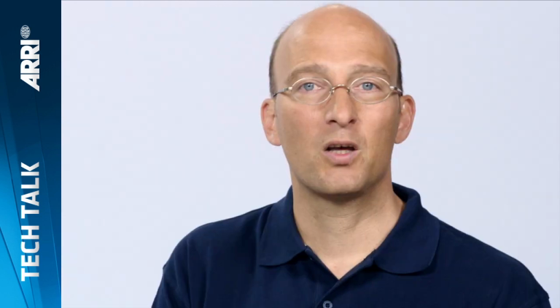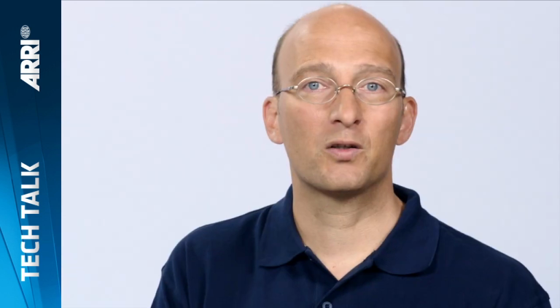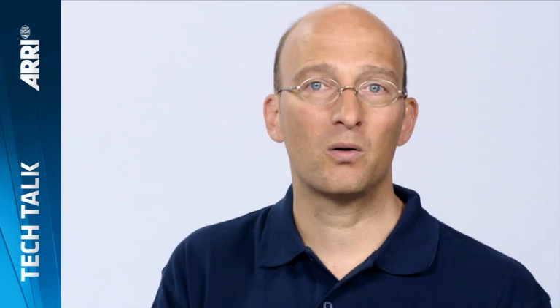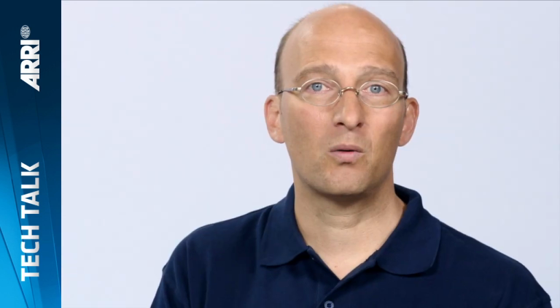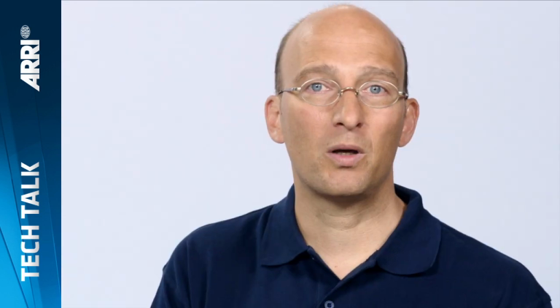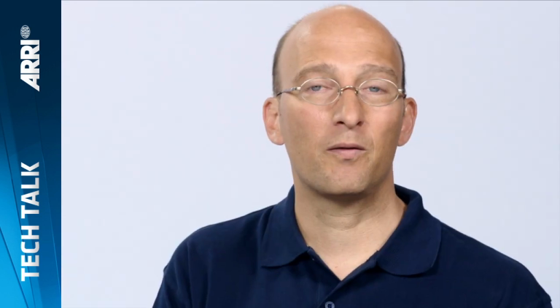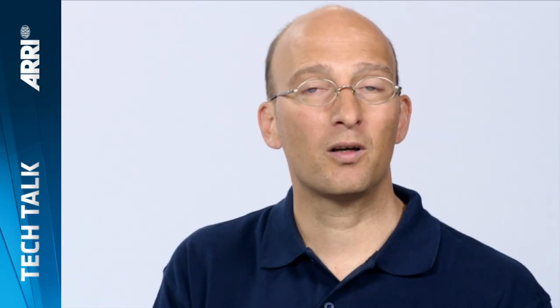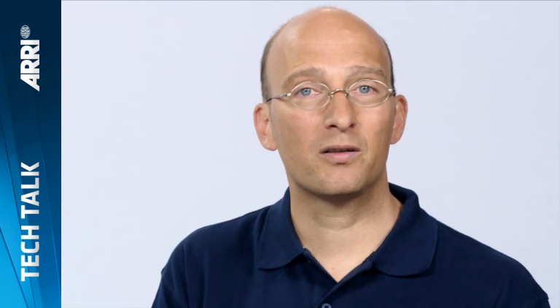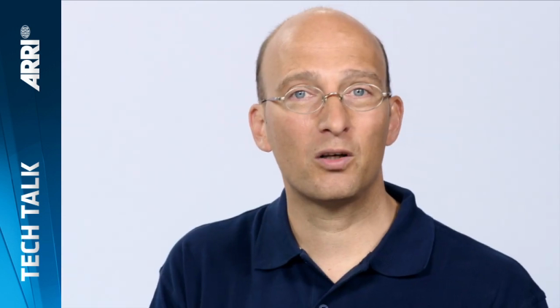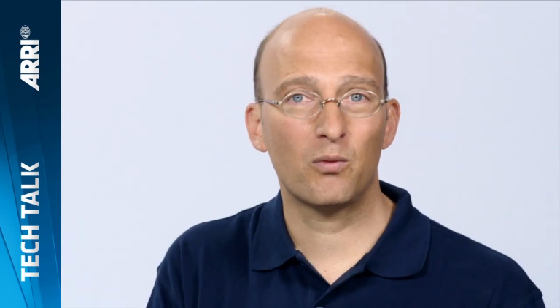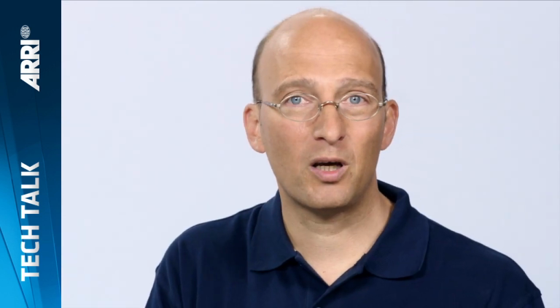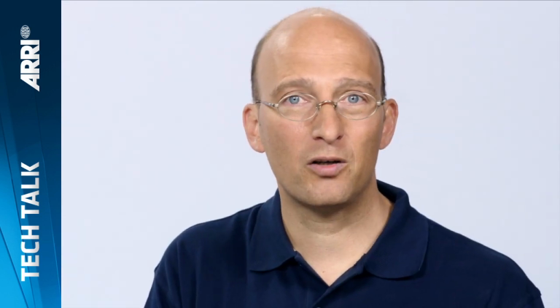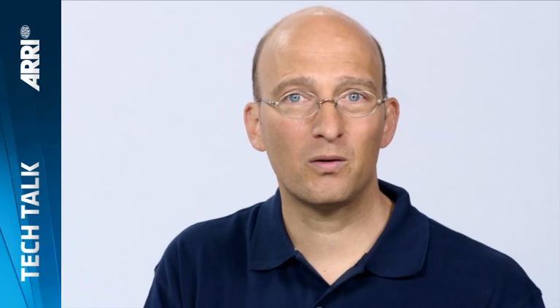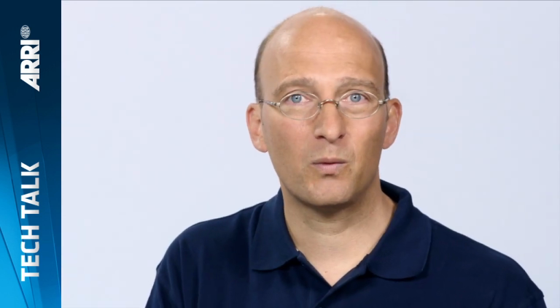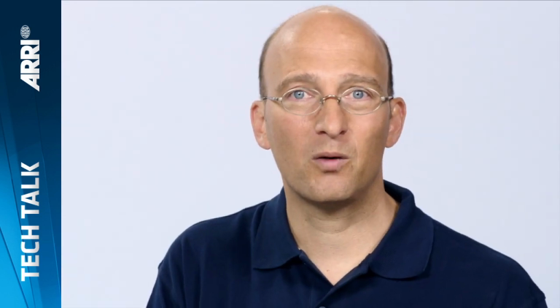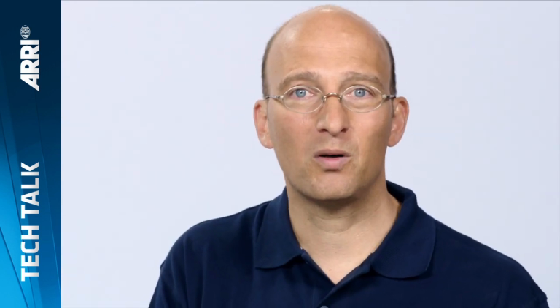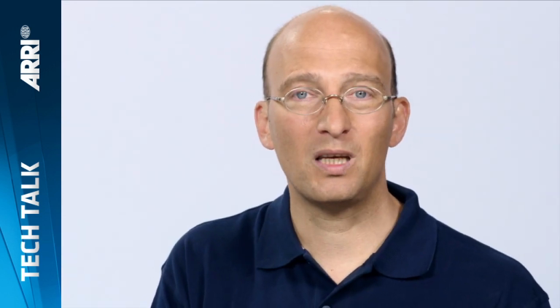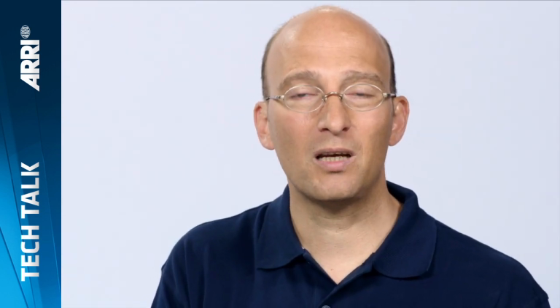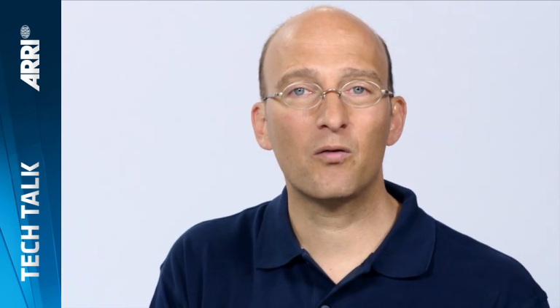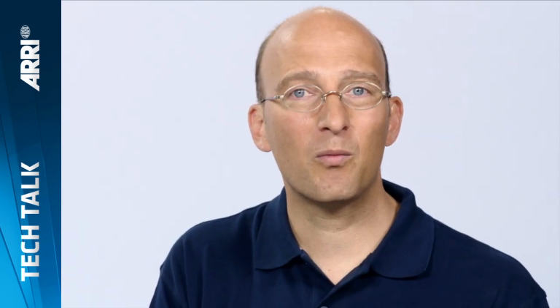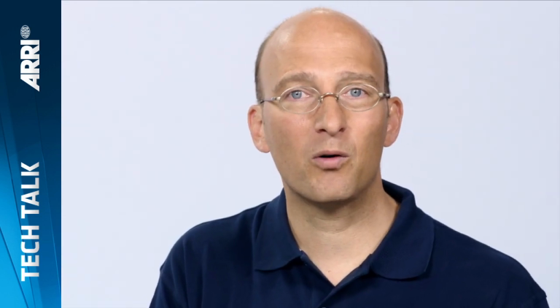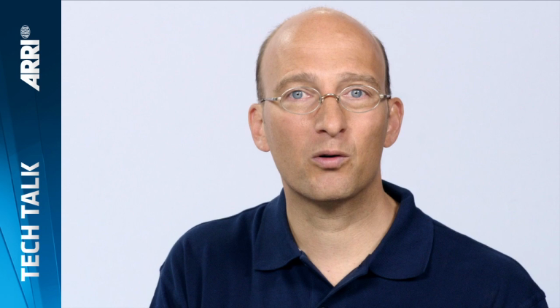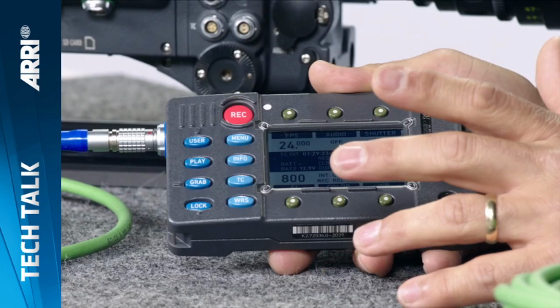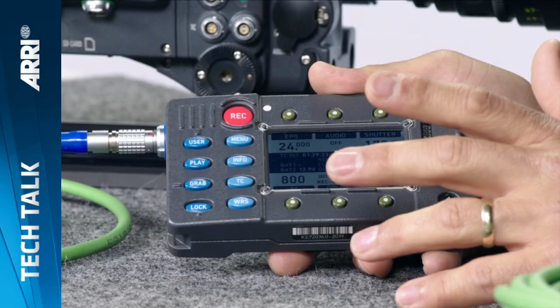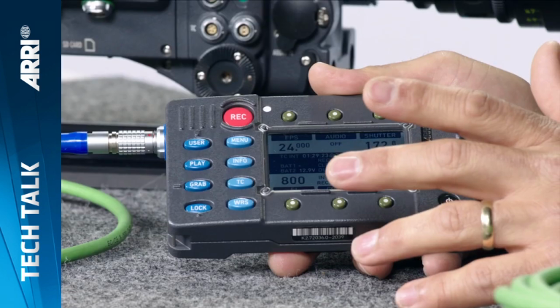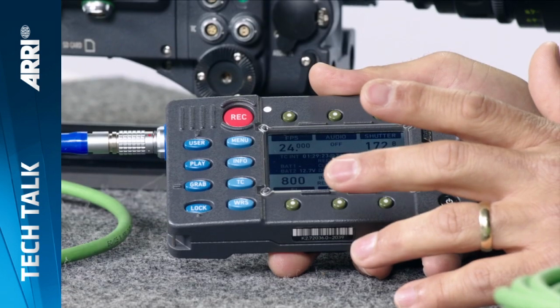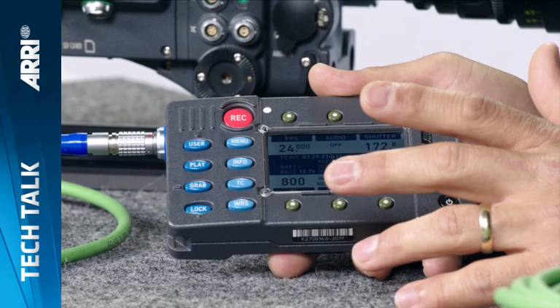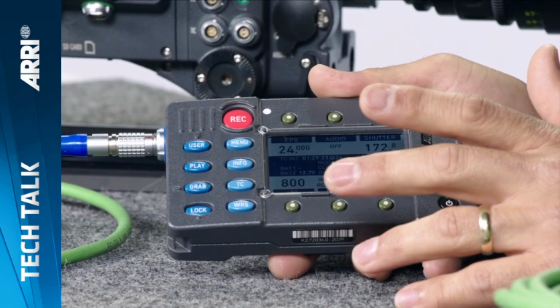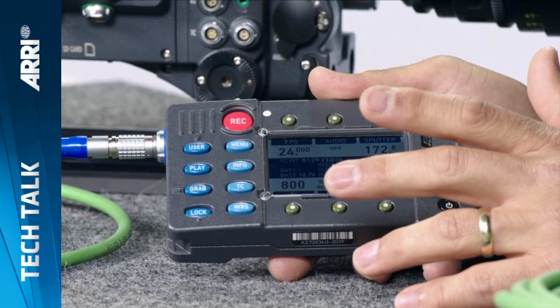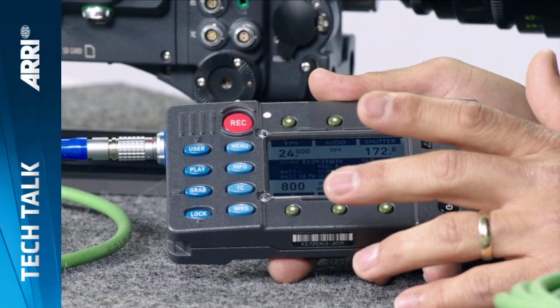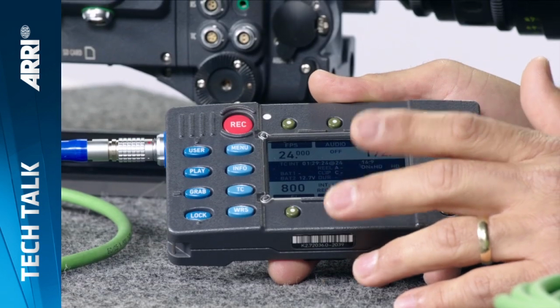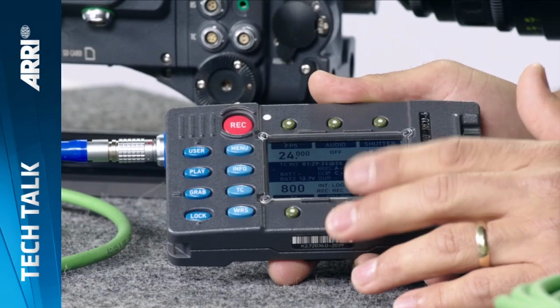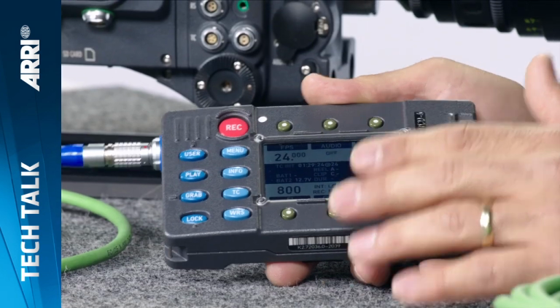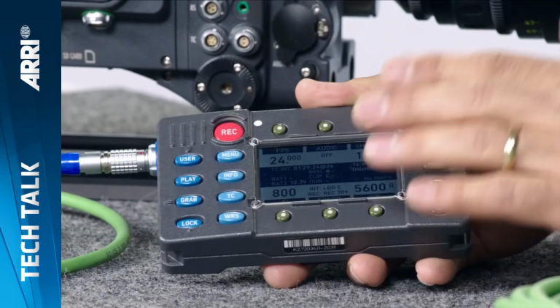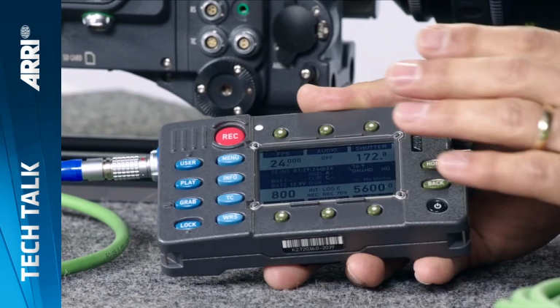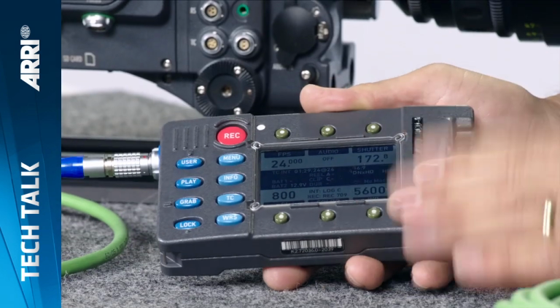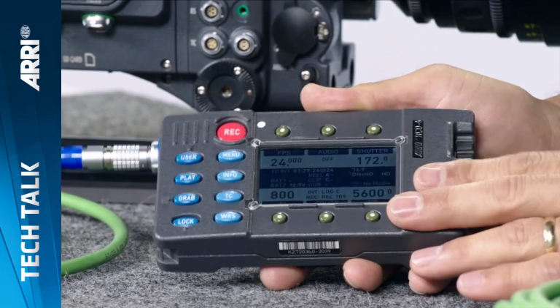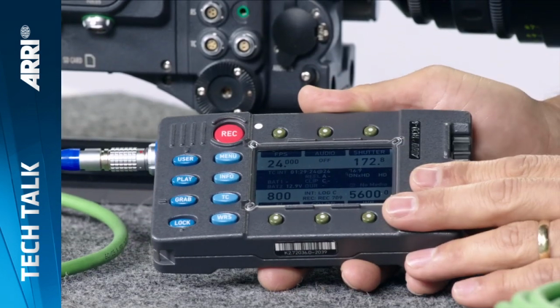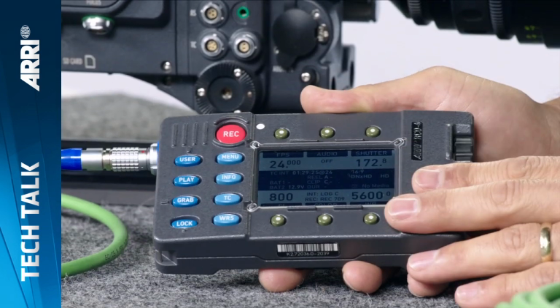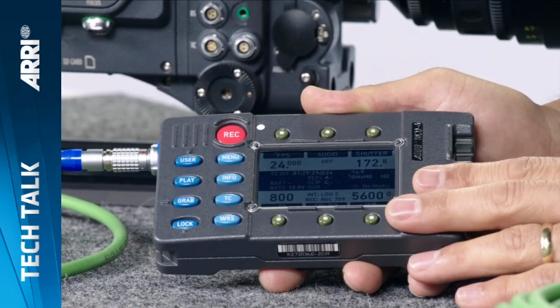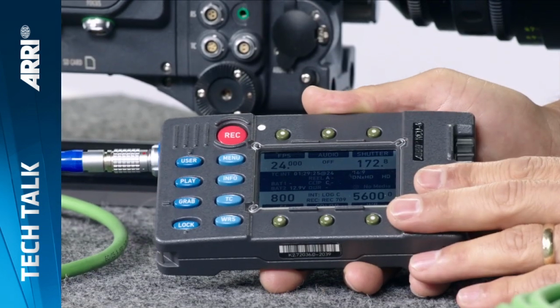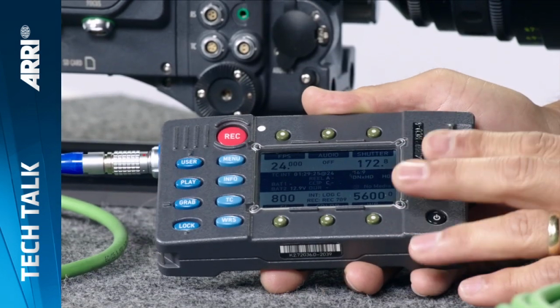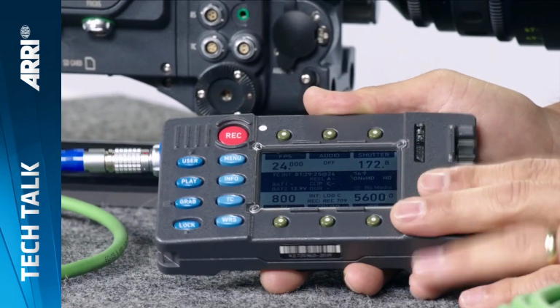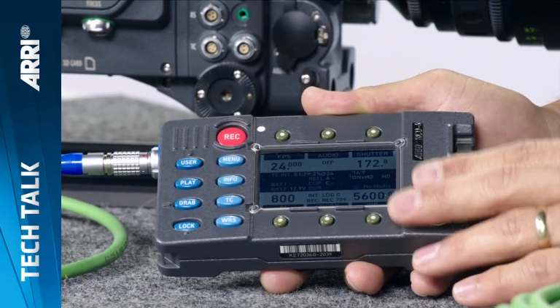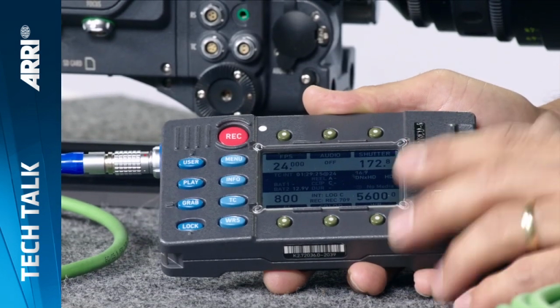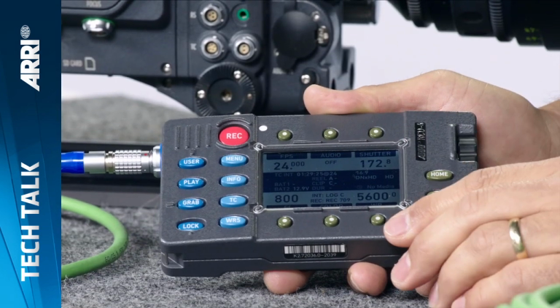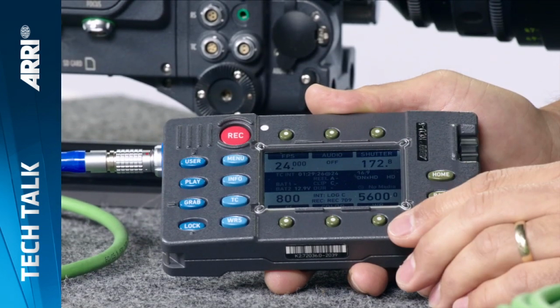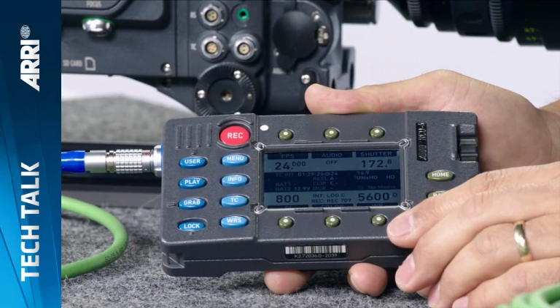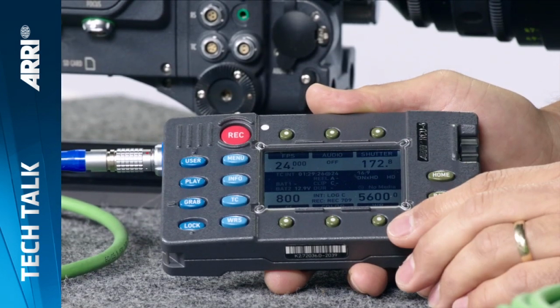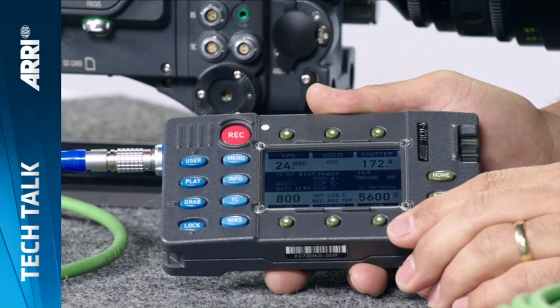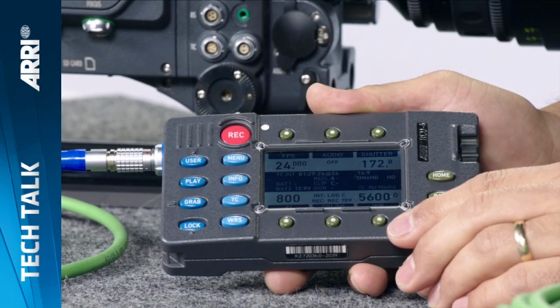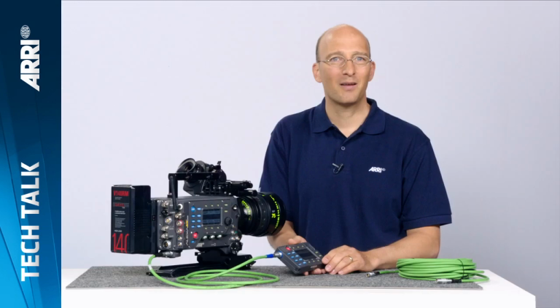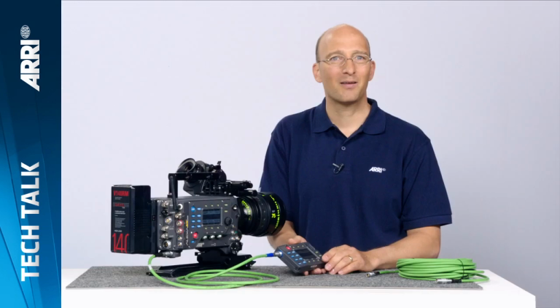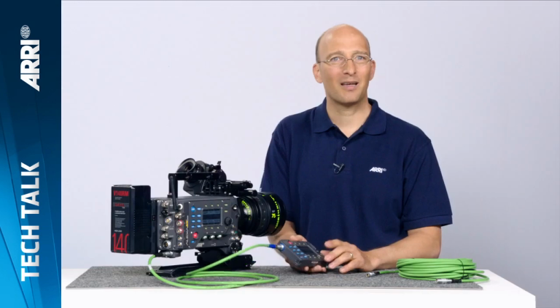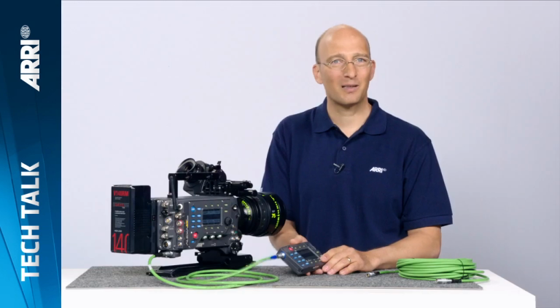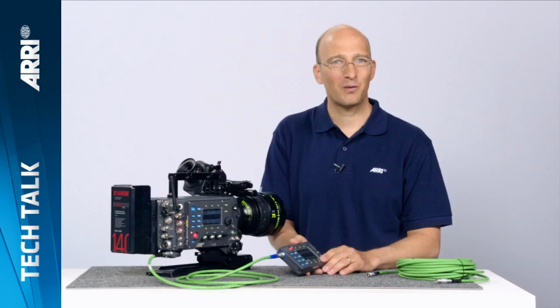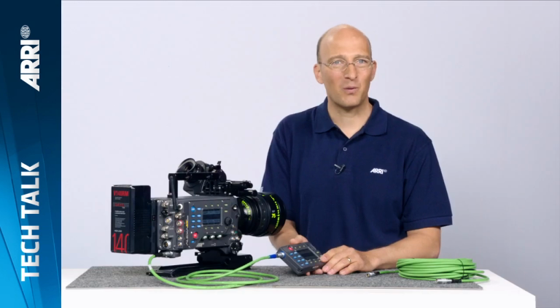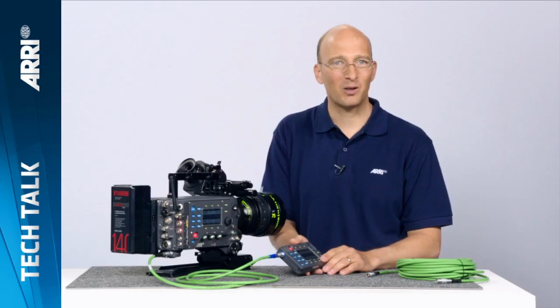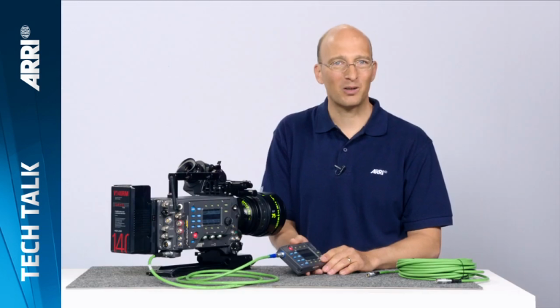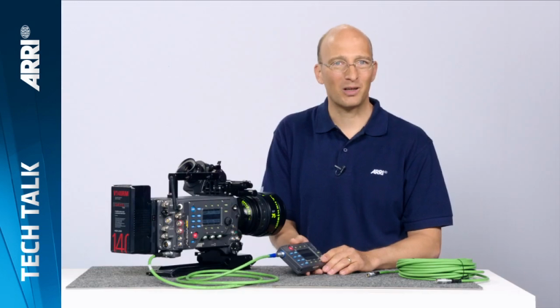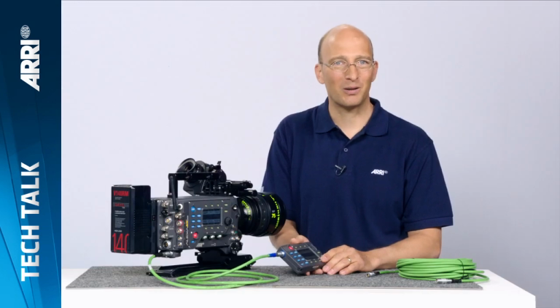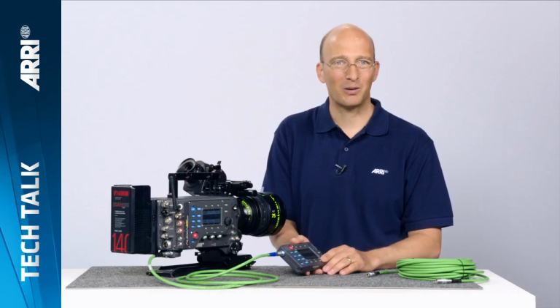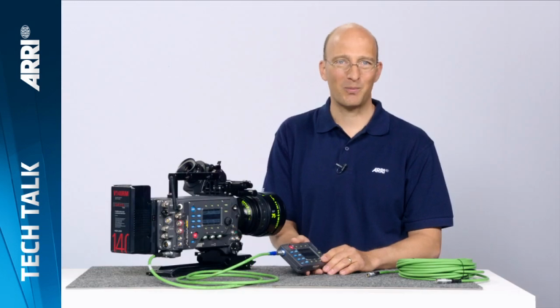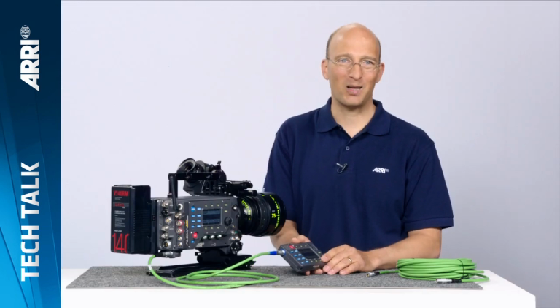So if you're in a situation when you need a remote control for the Alexa, the RCU4 is the ticket. Thanks for watching. Goodbye.